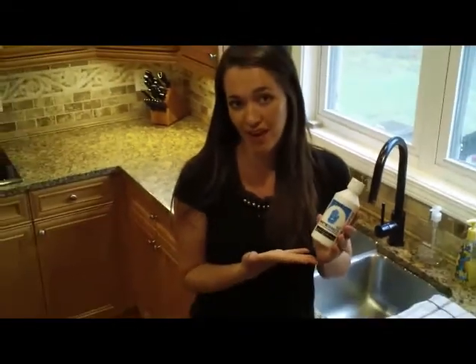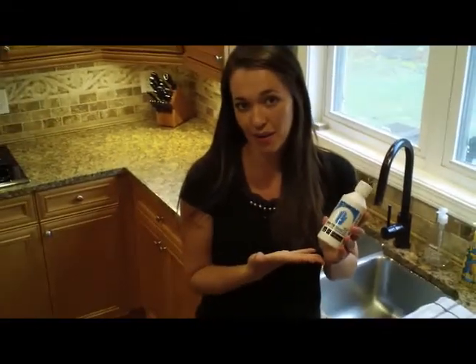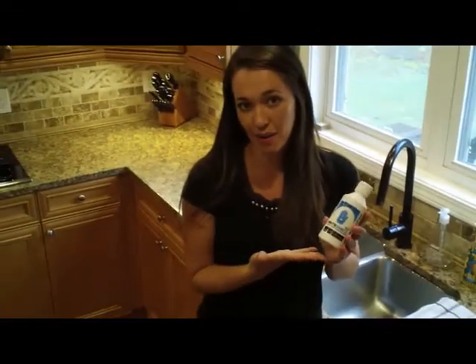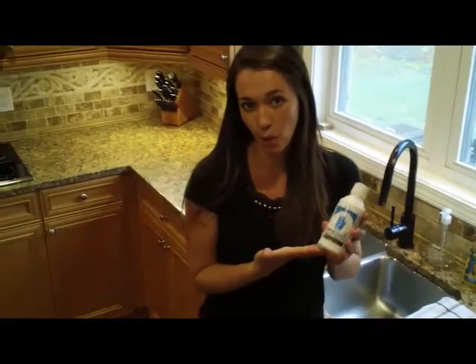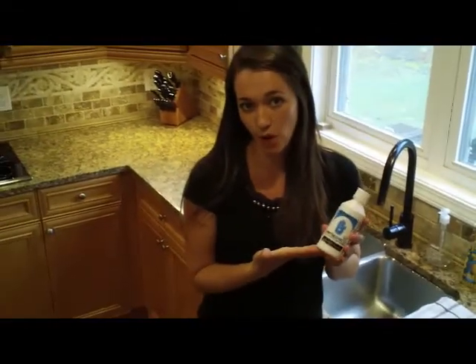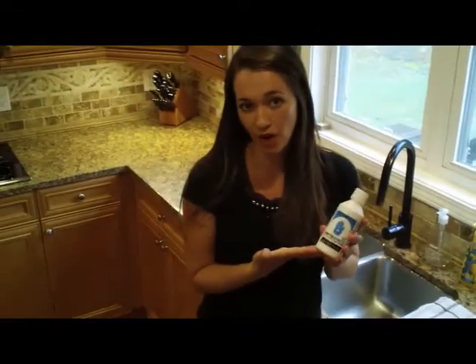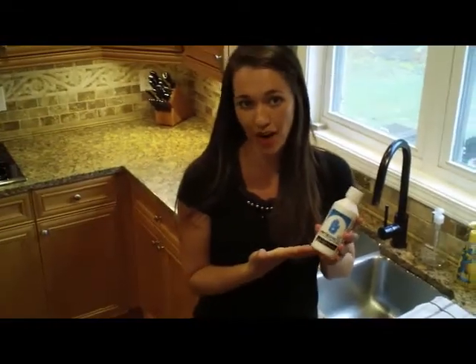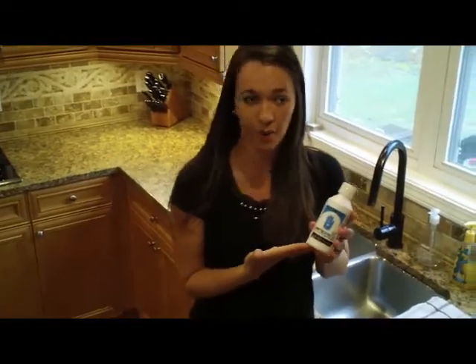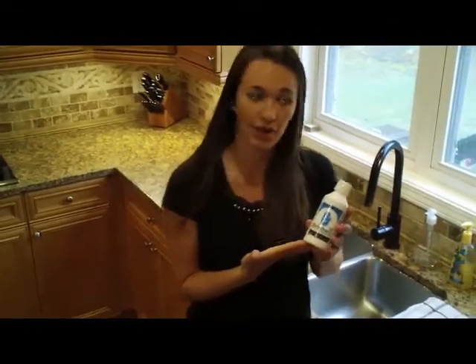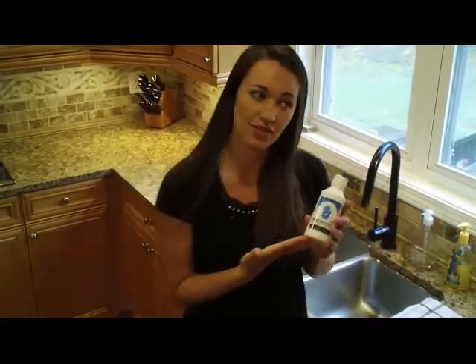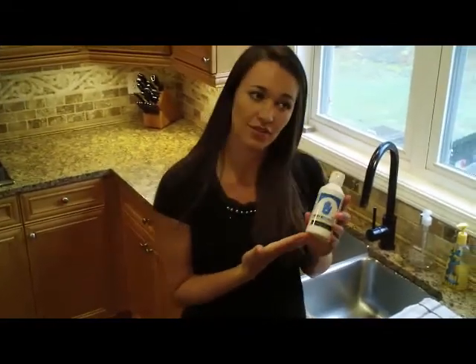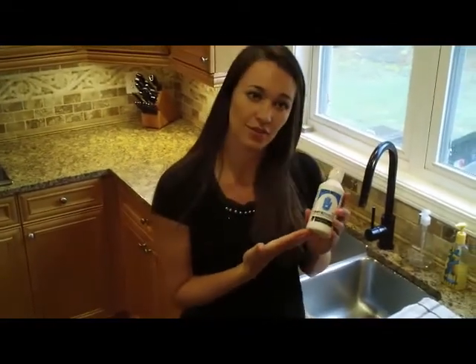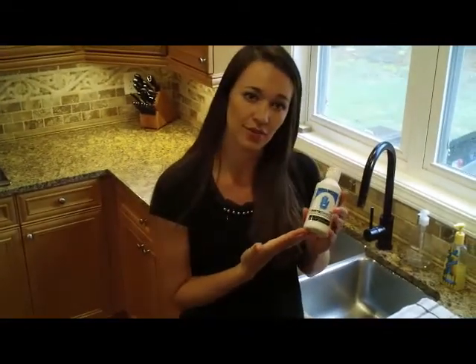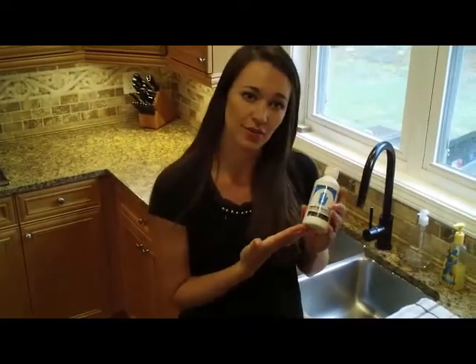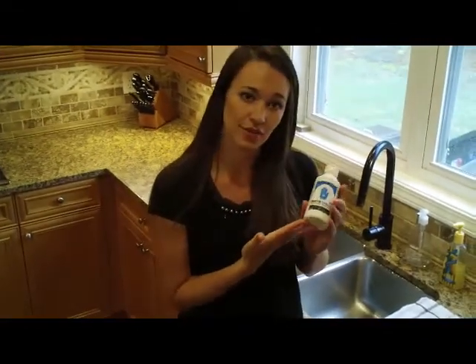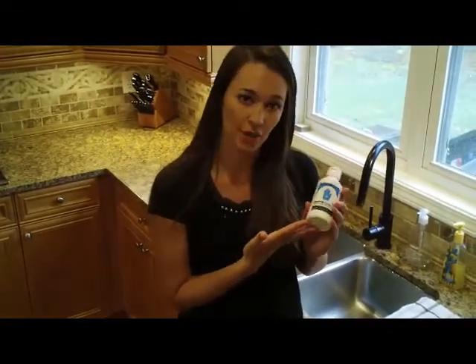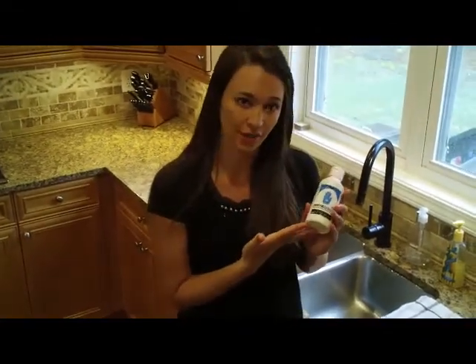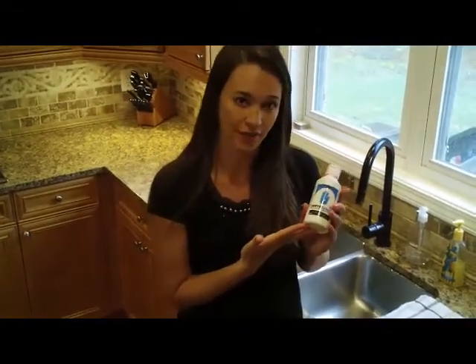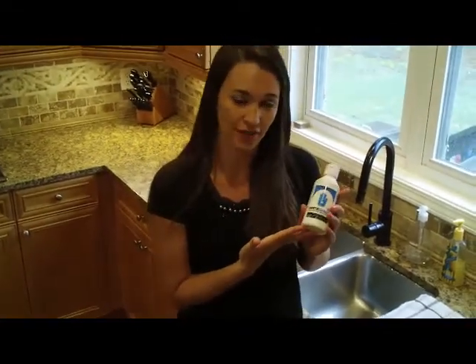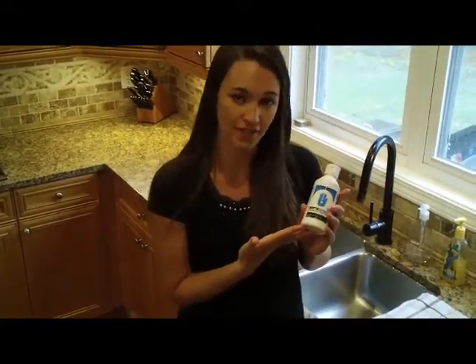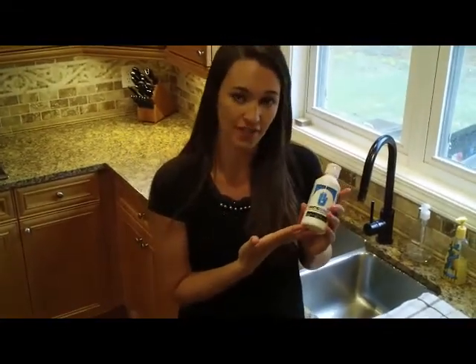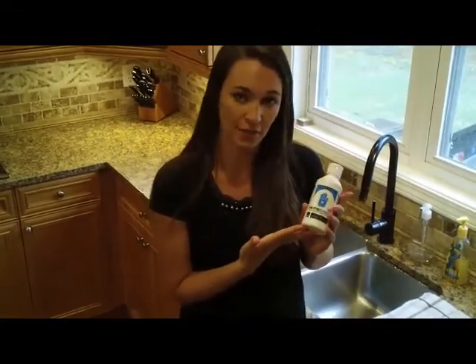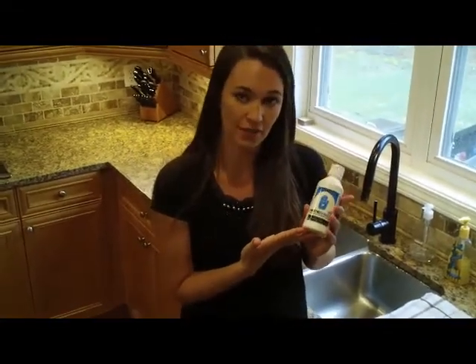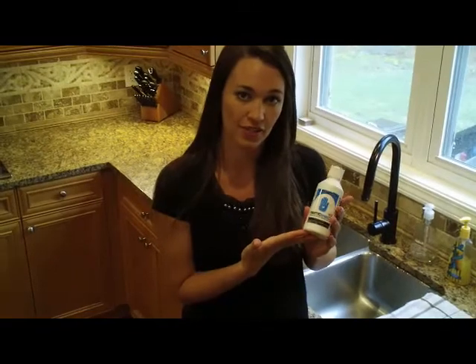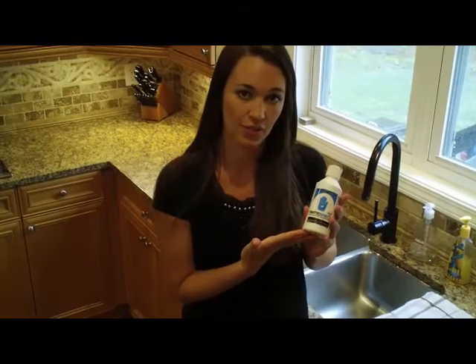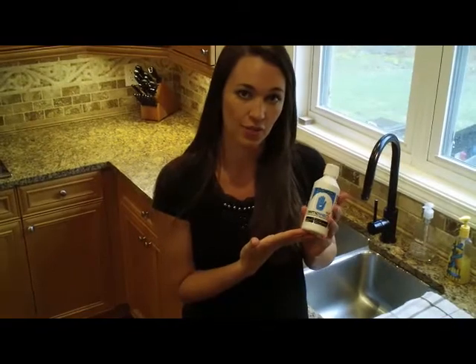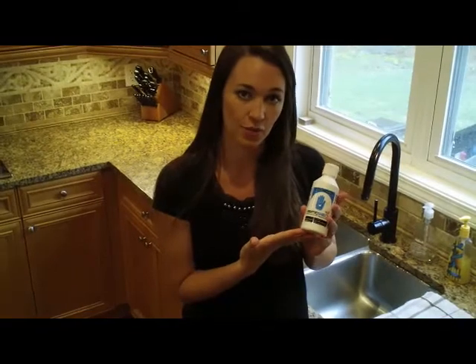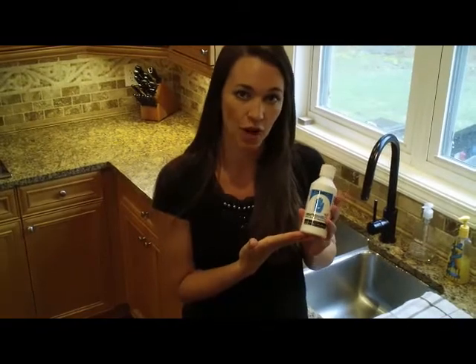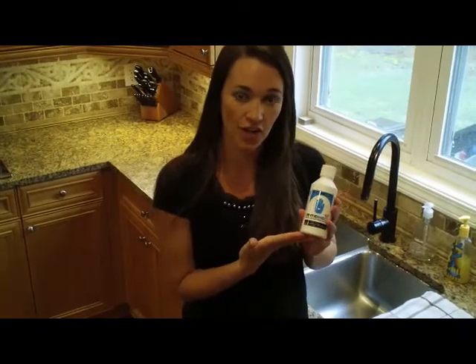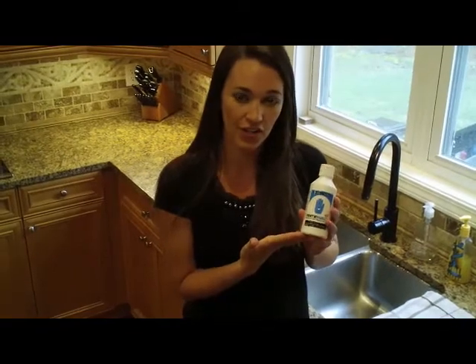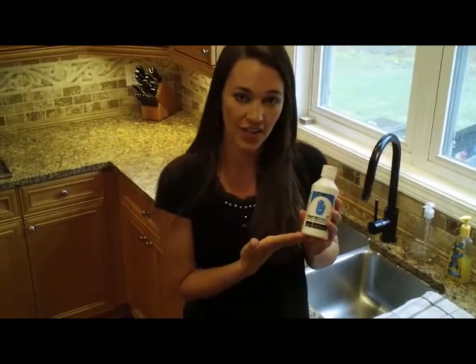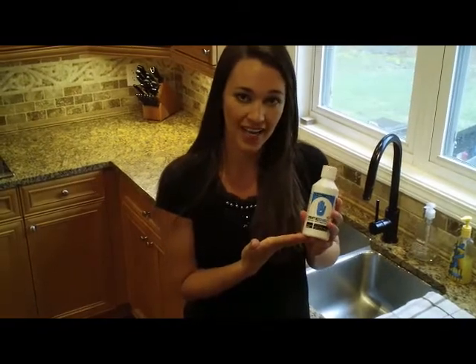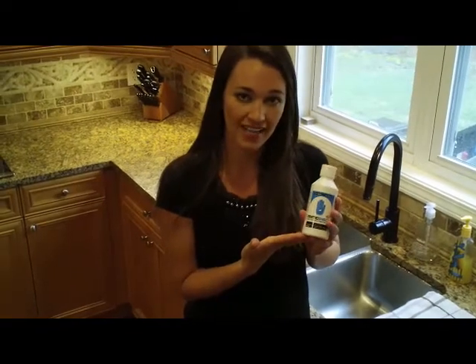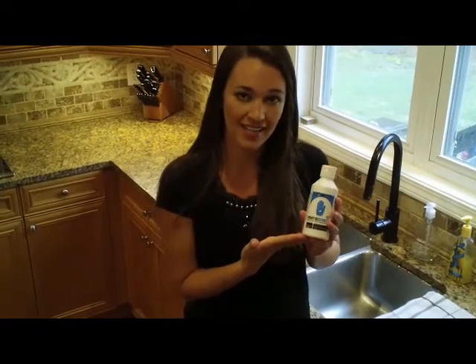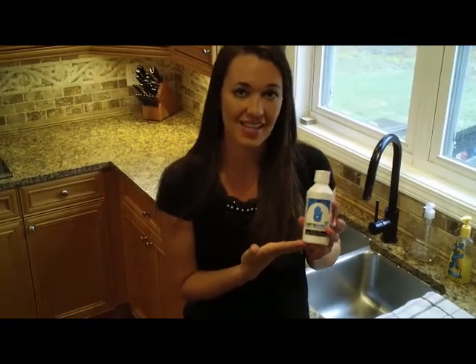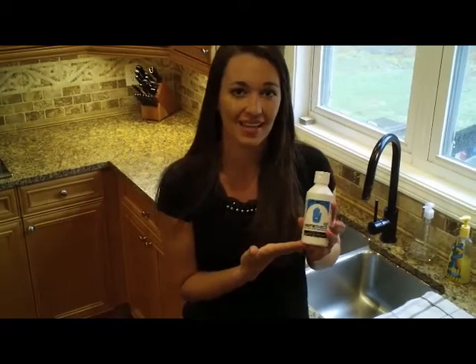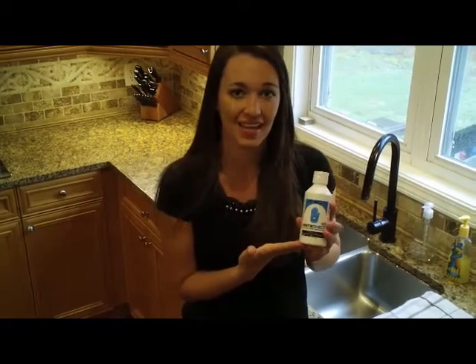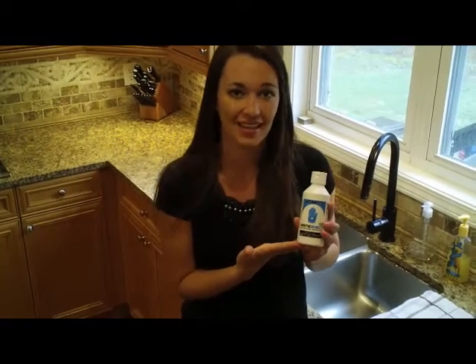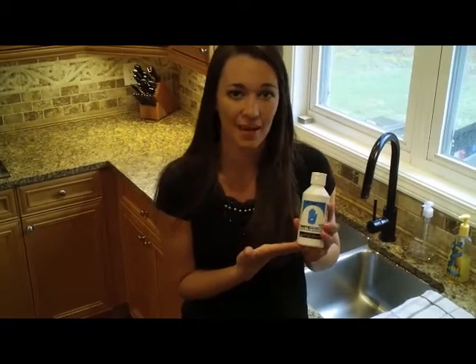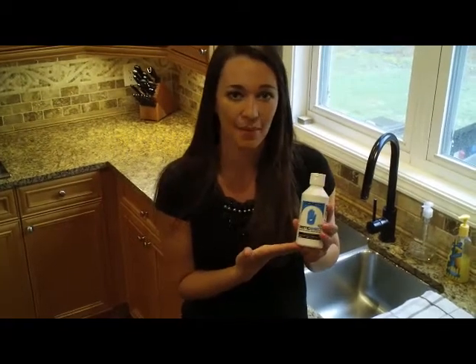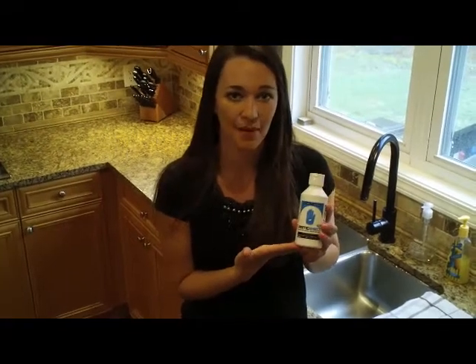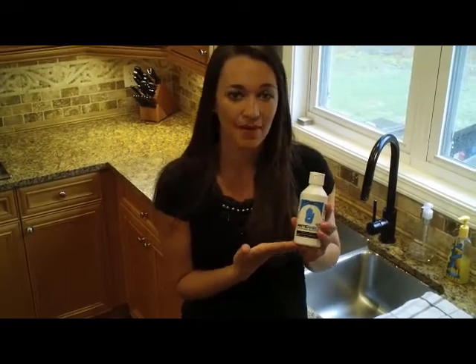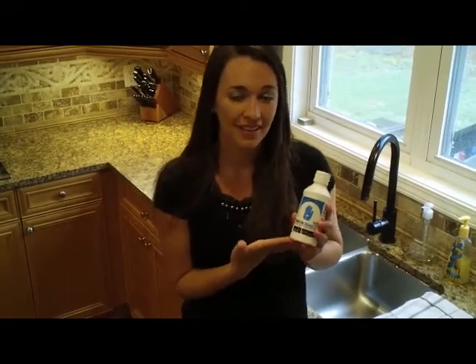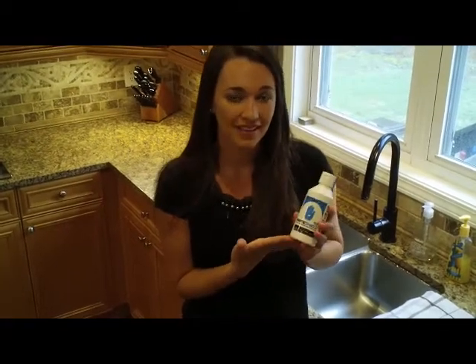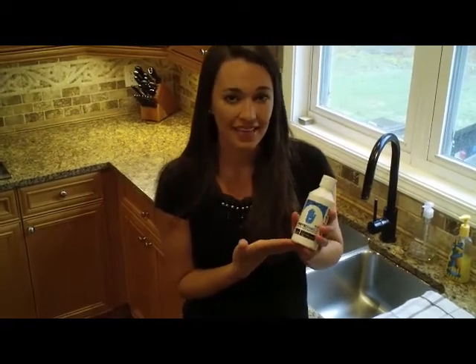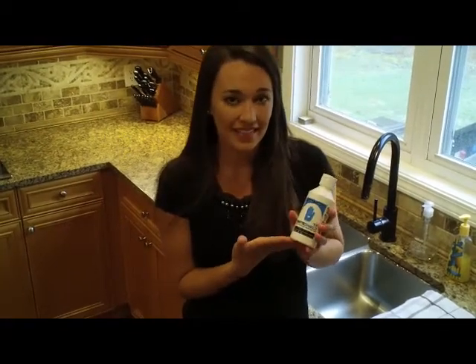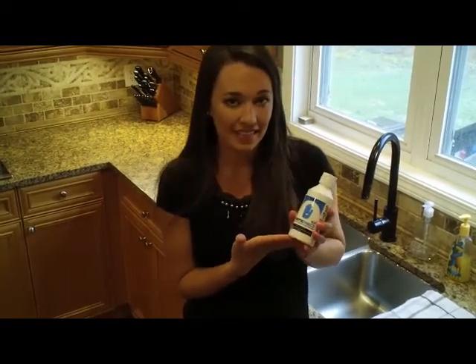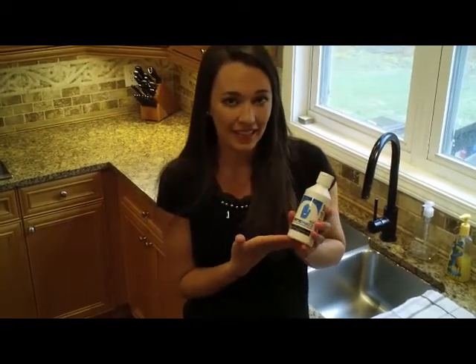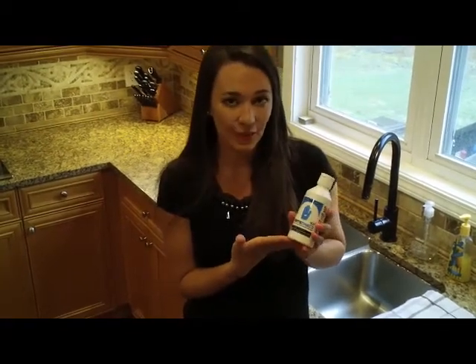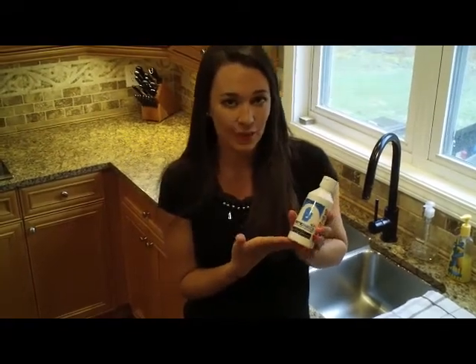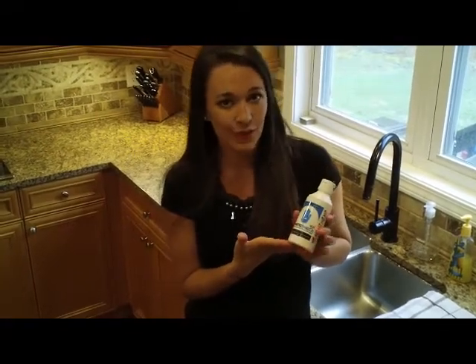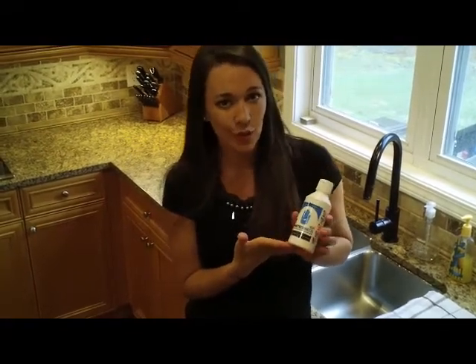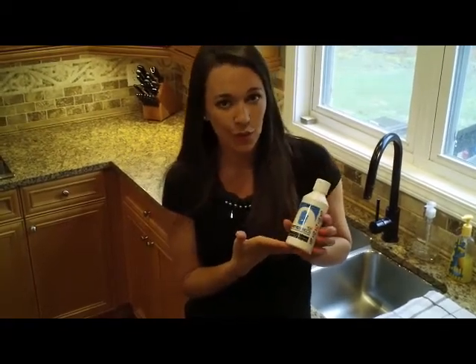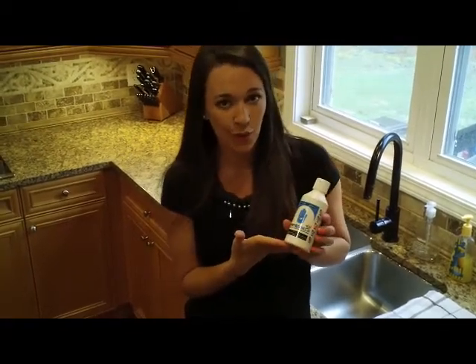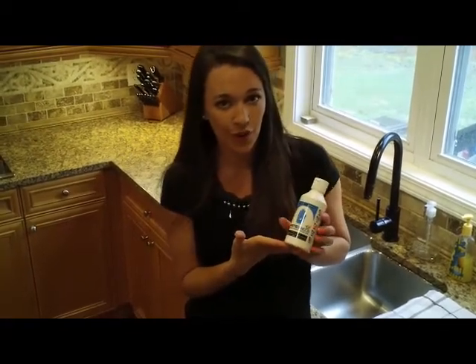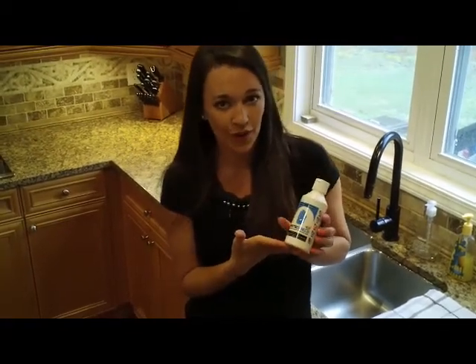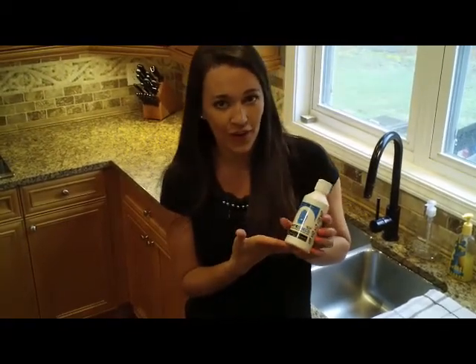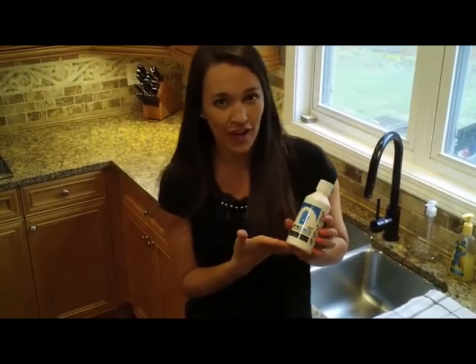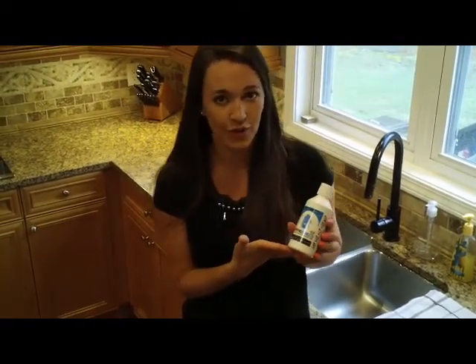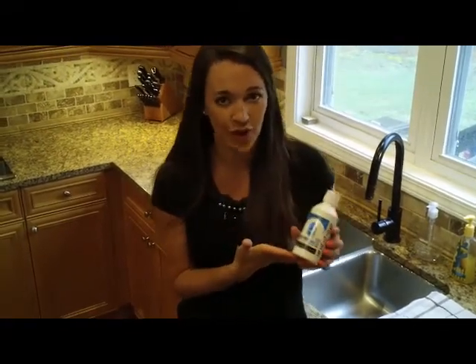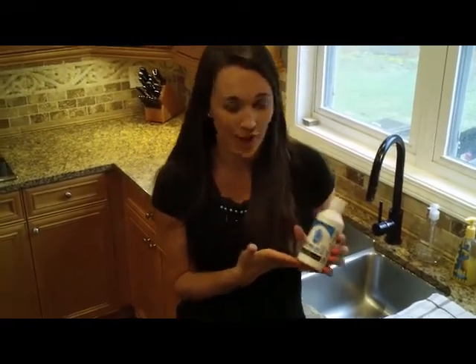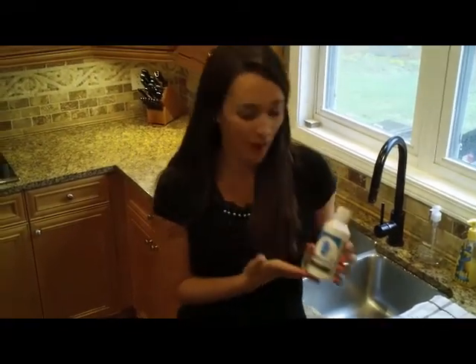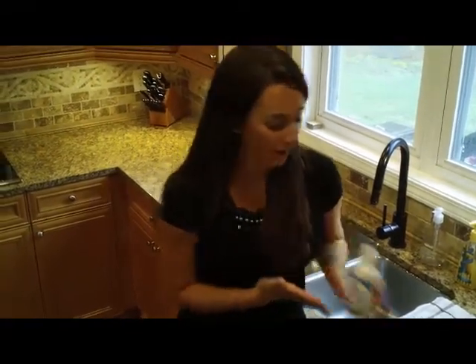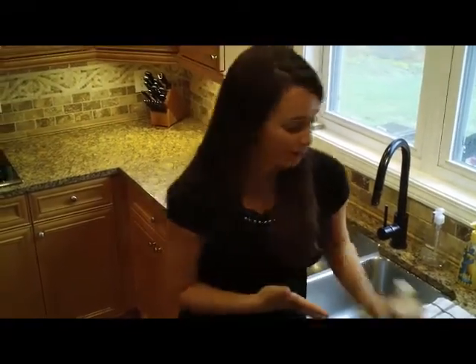Before I talk about that more, I want to start with our first step, which is to wash your hands and get them nice and clean with soap and water, then dry them off.